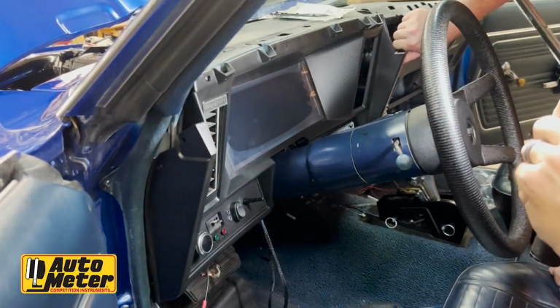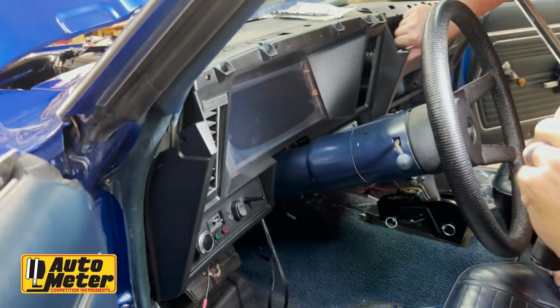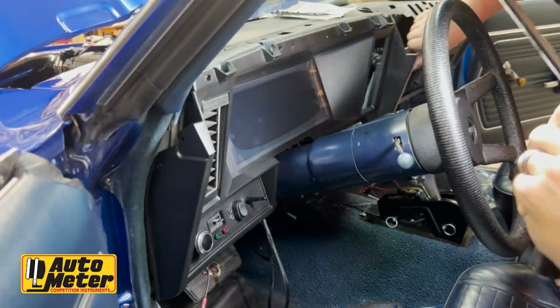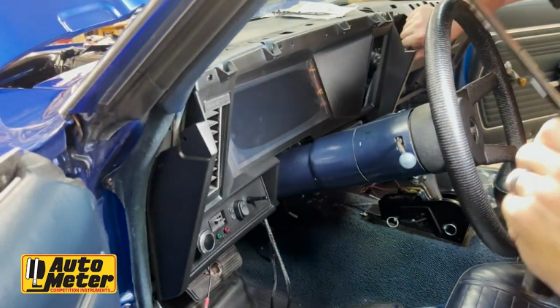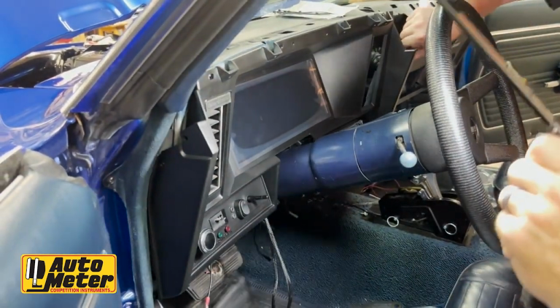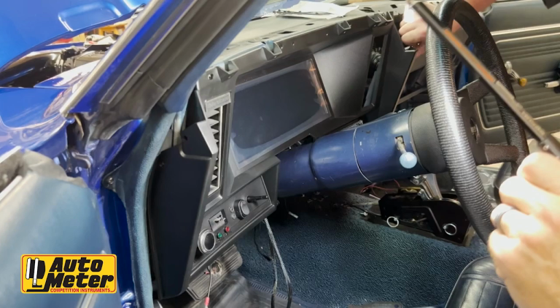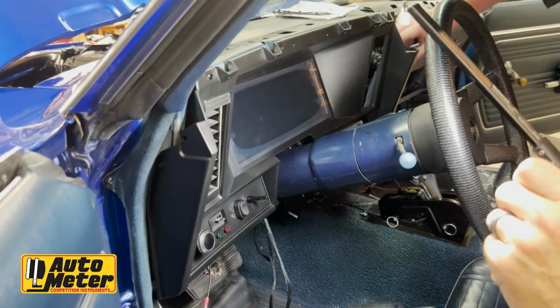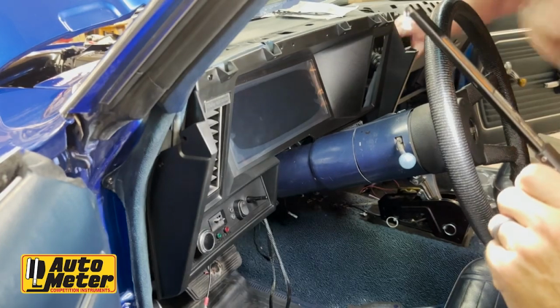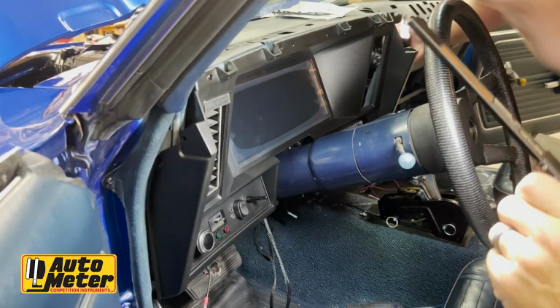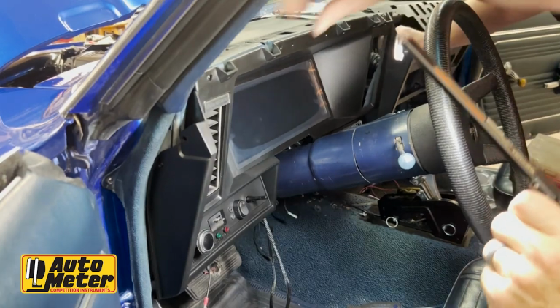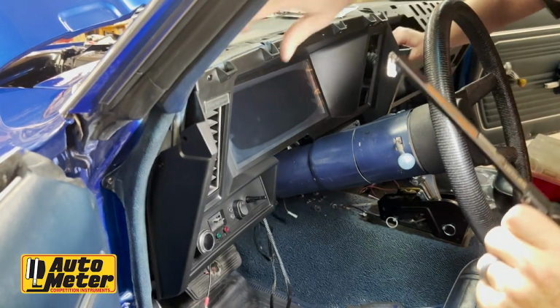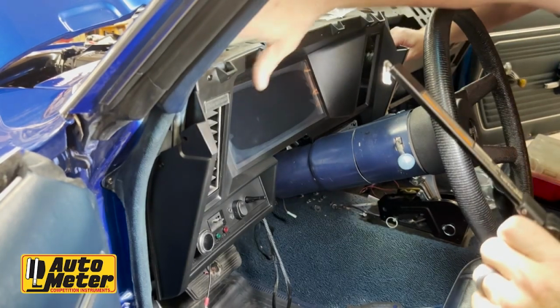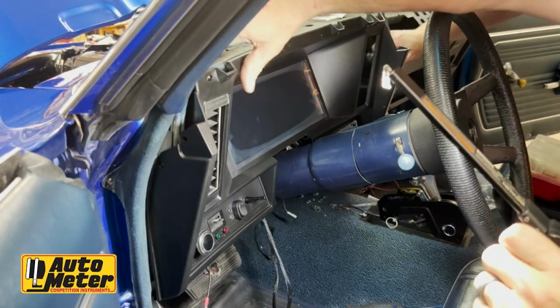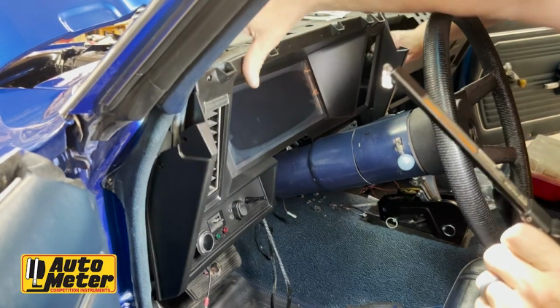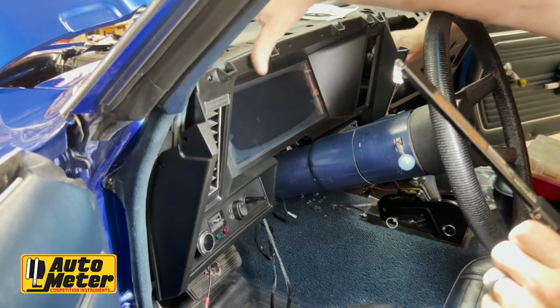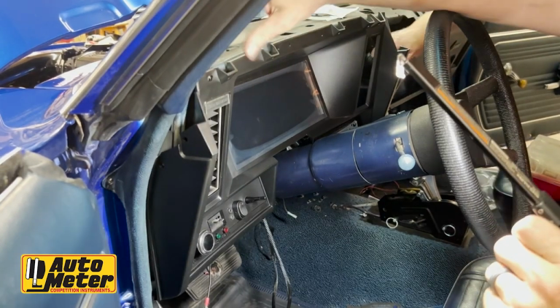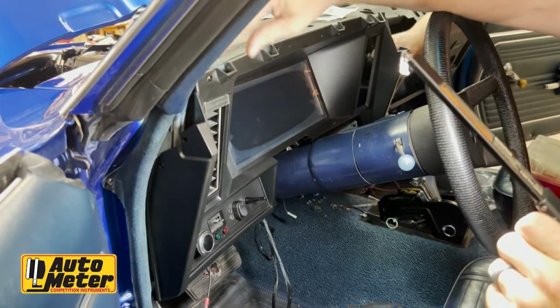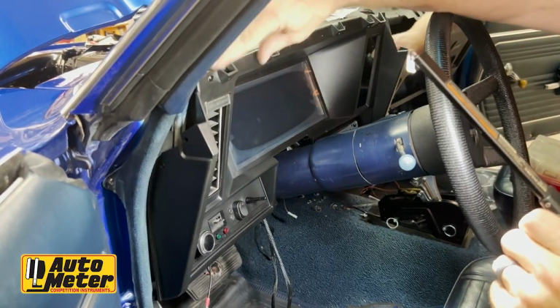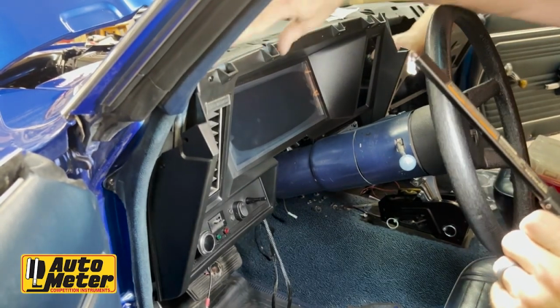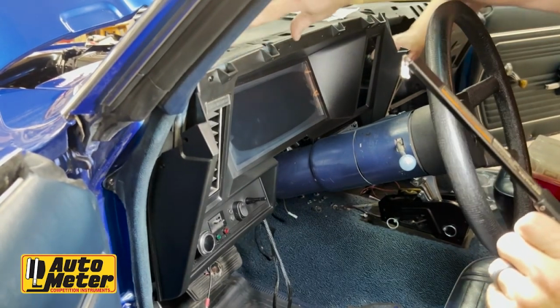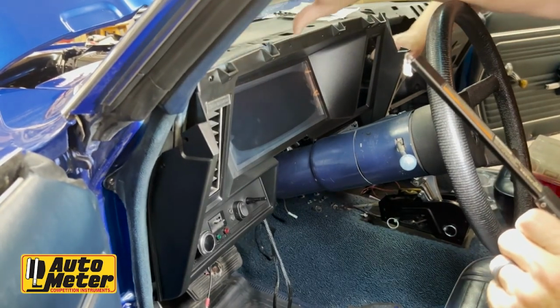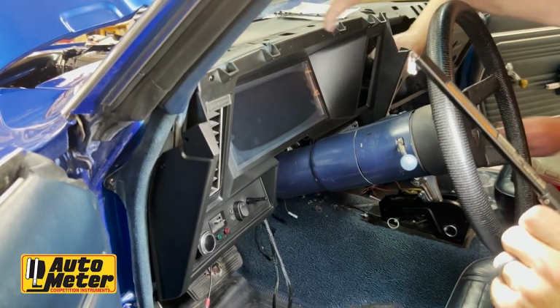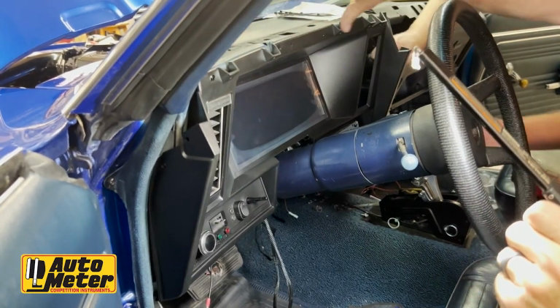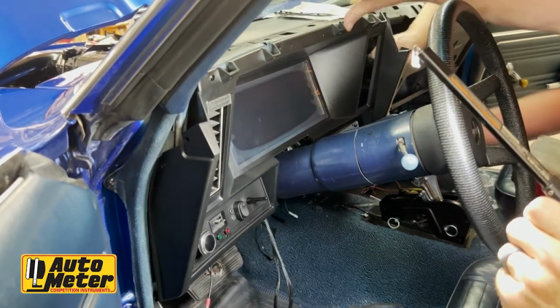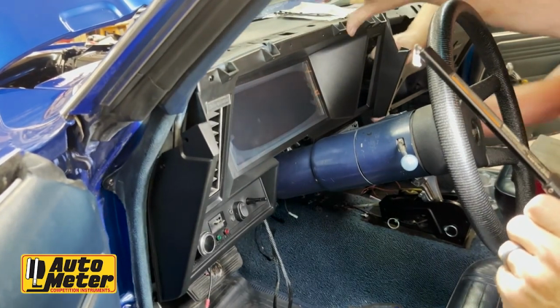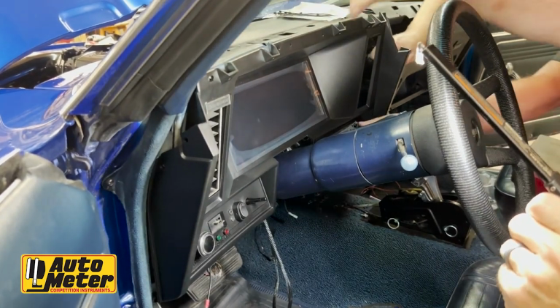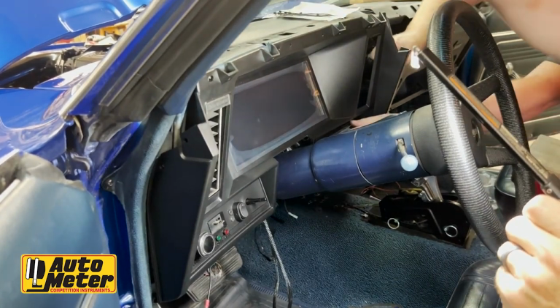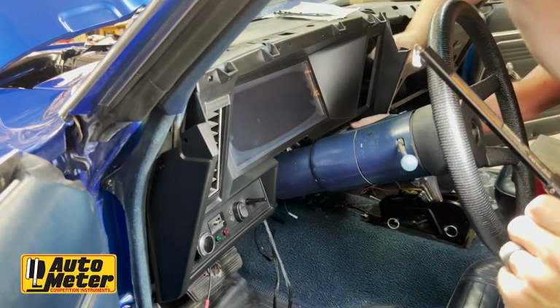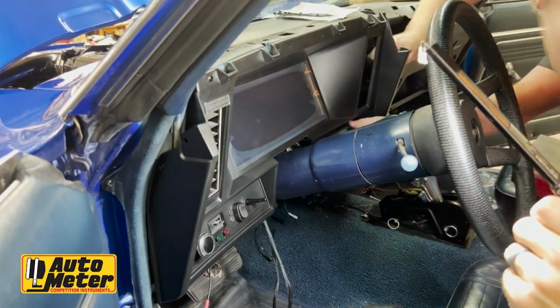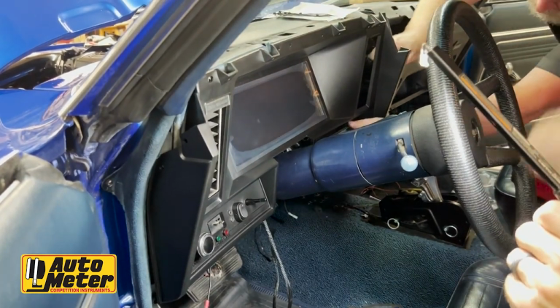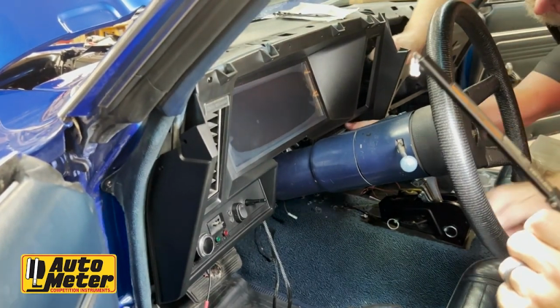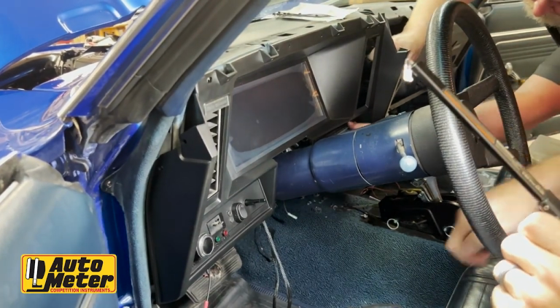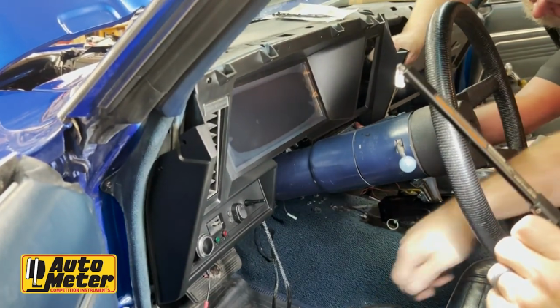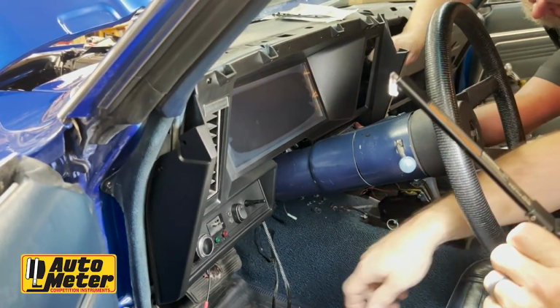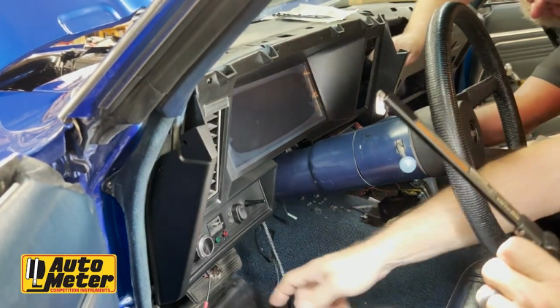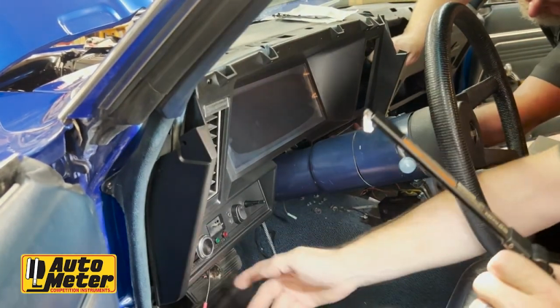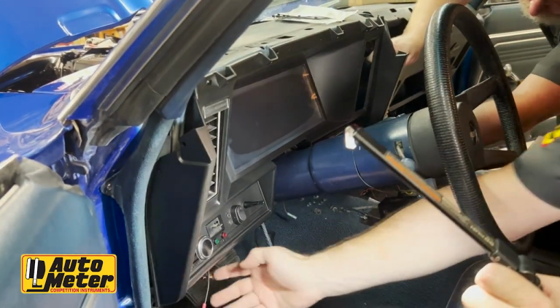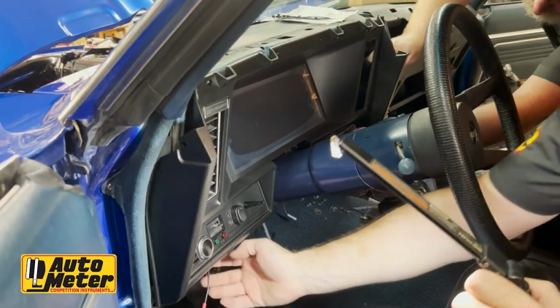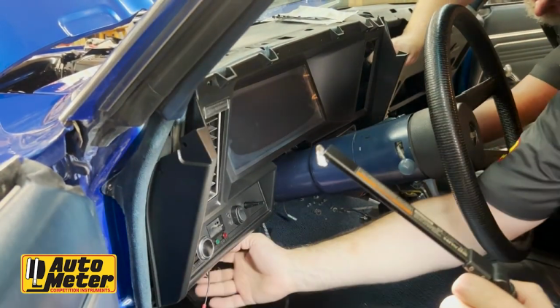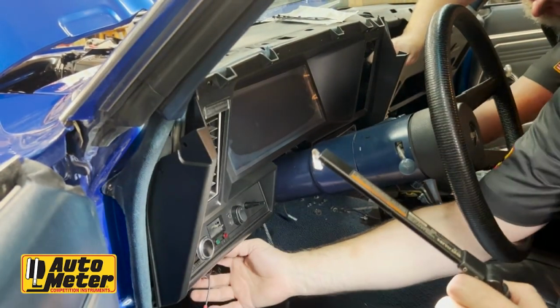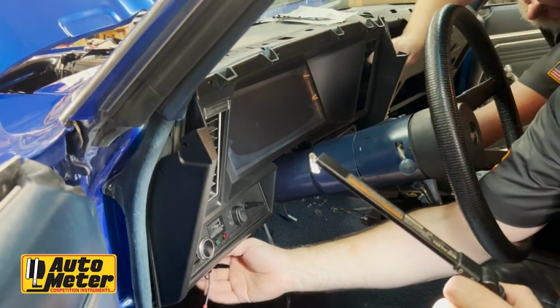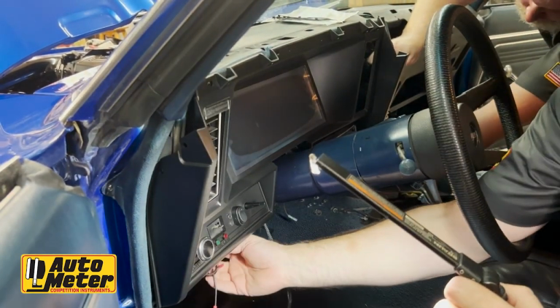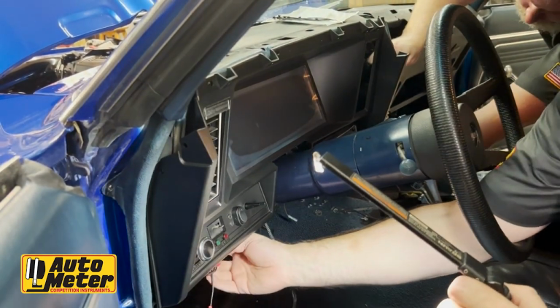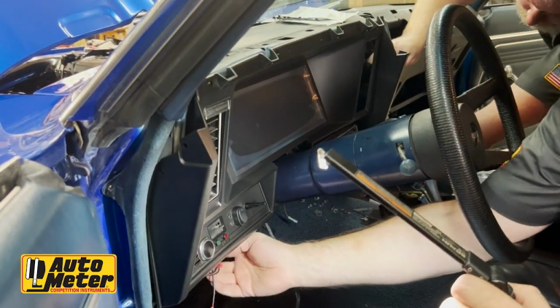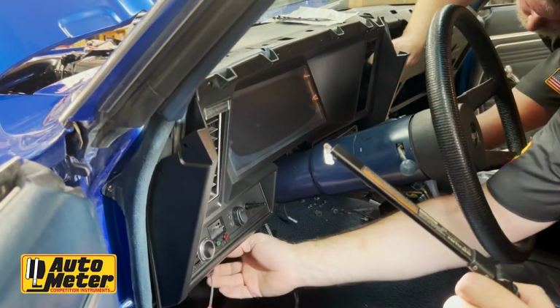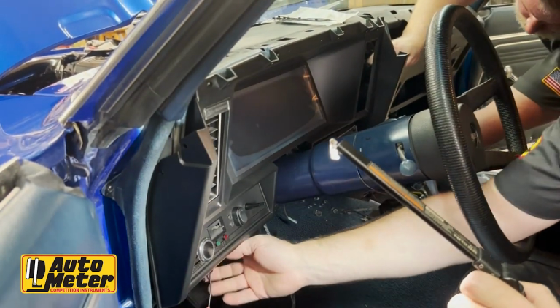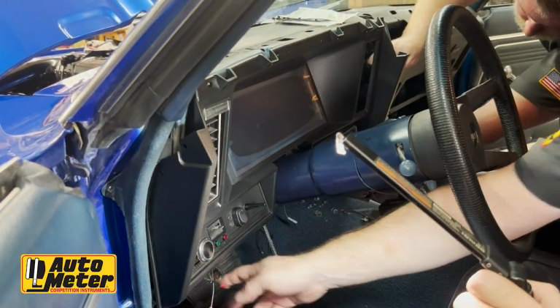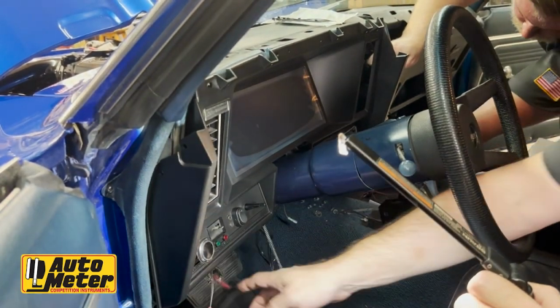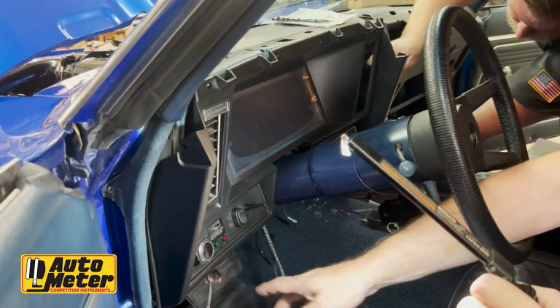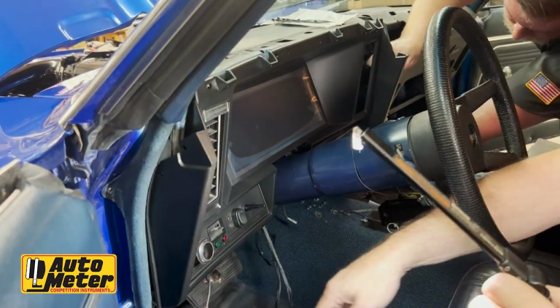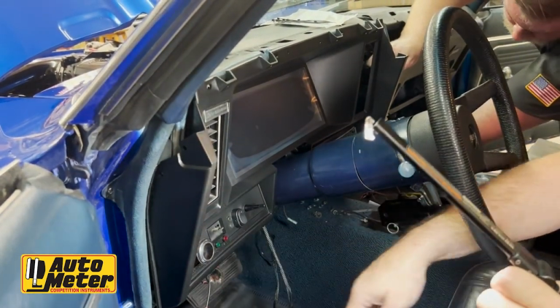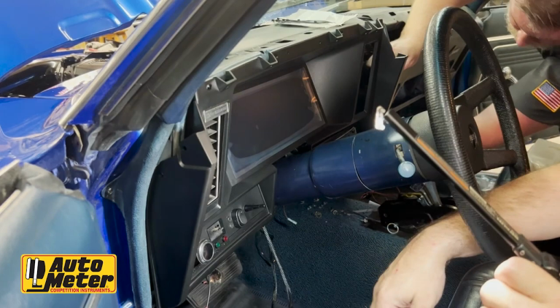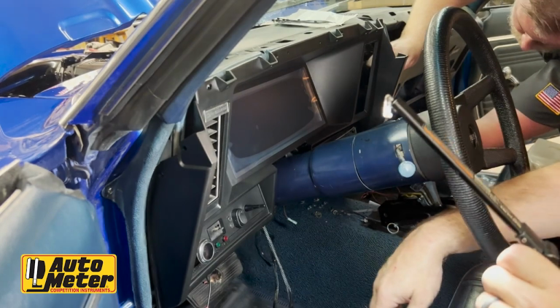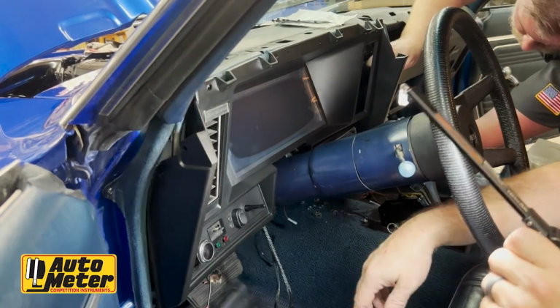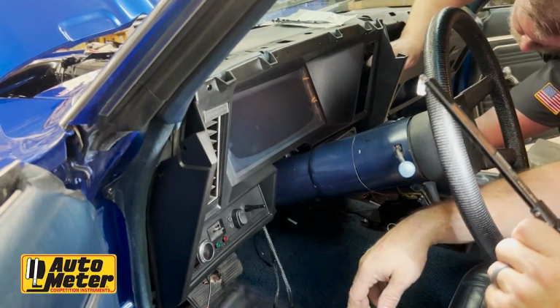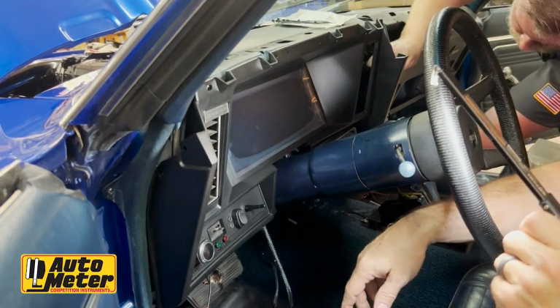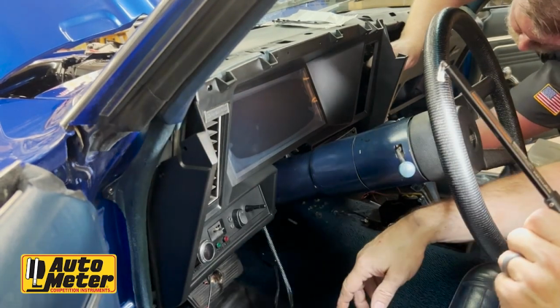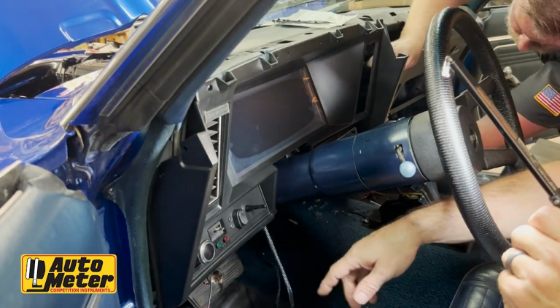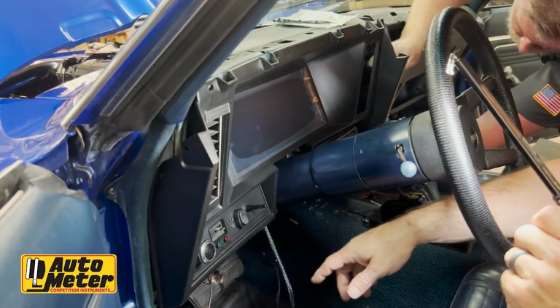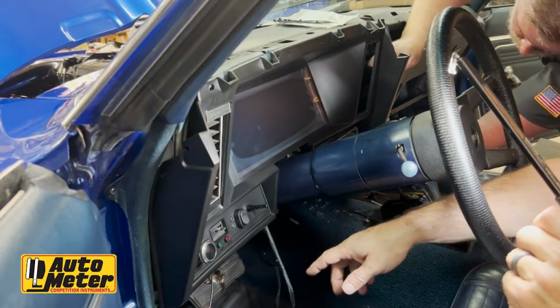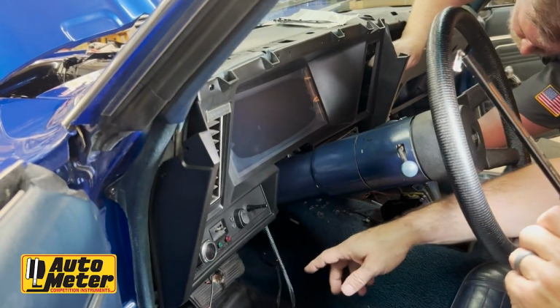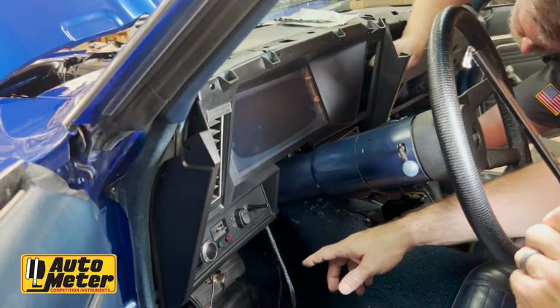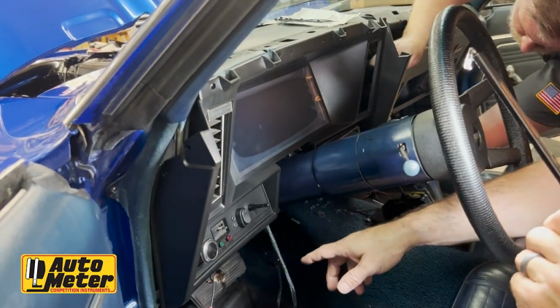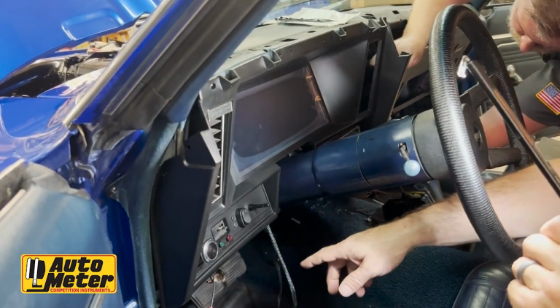We're going to get a couple of screws started up top, then I'll be laying under the dash making the aftermarket connections.